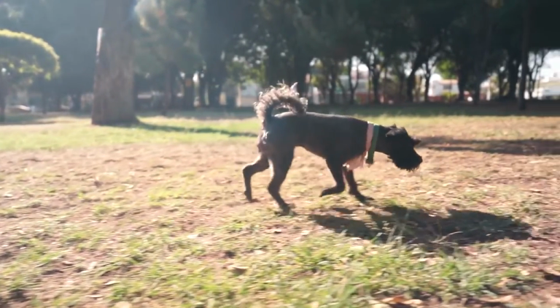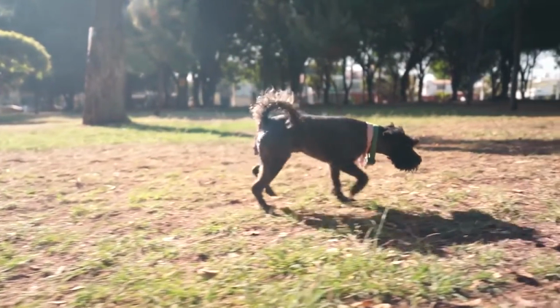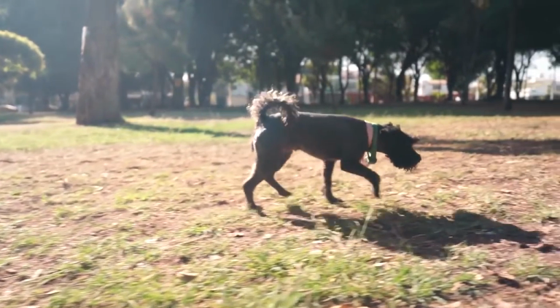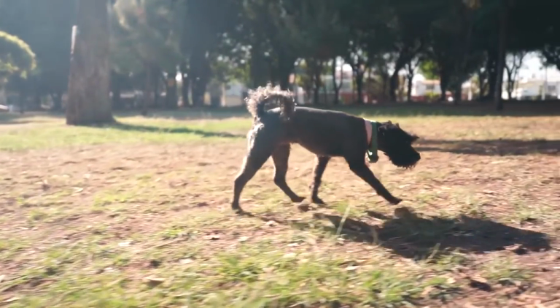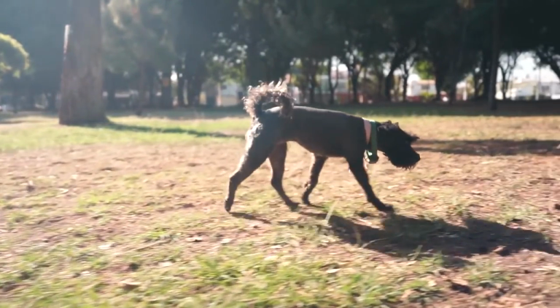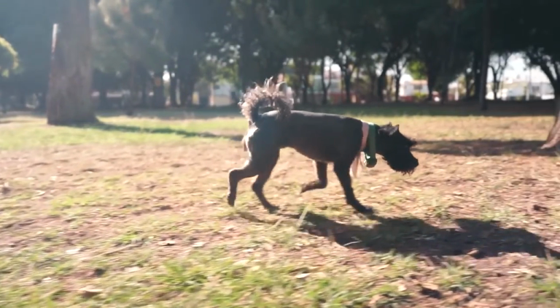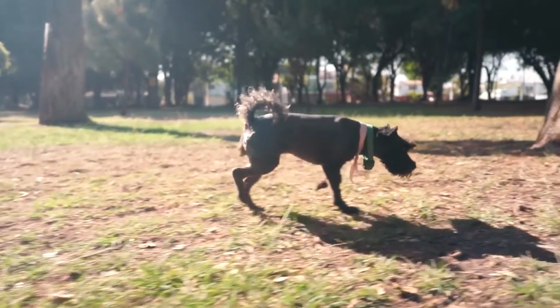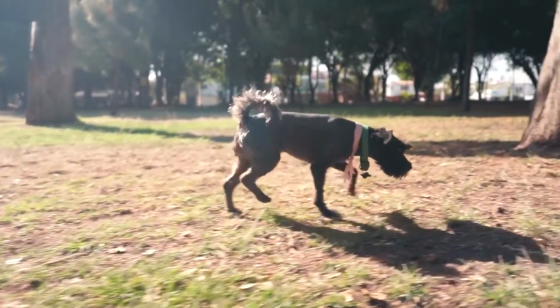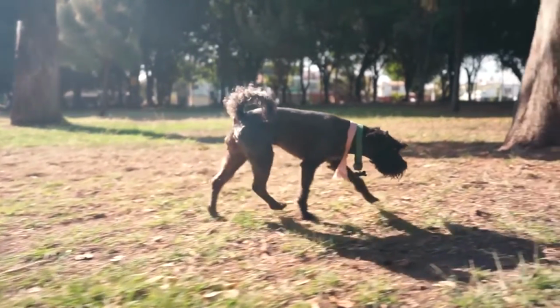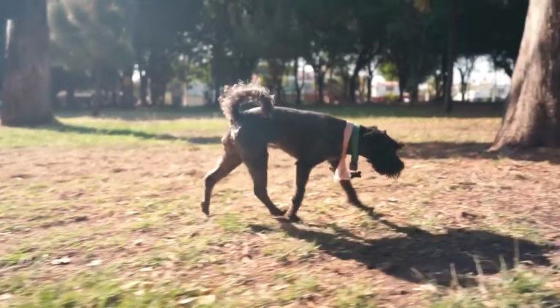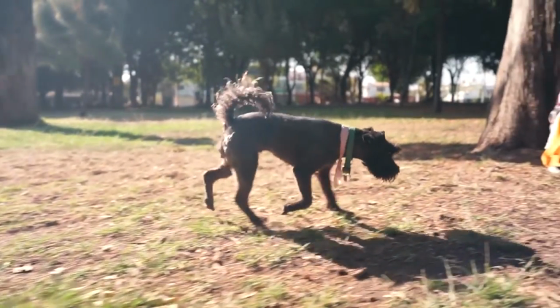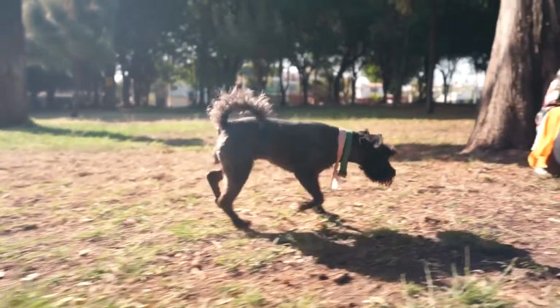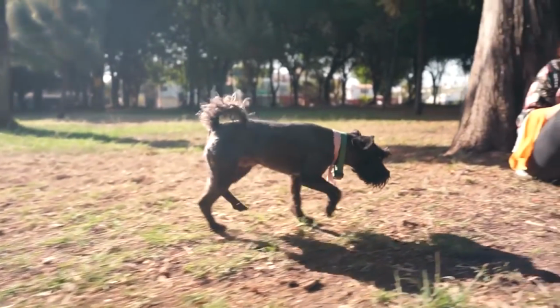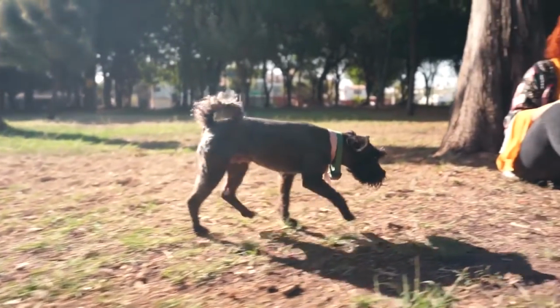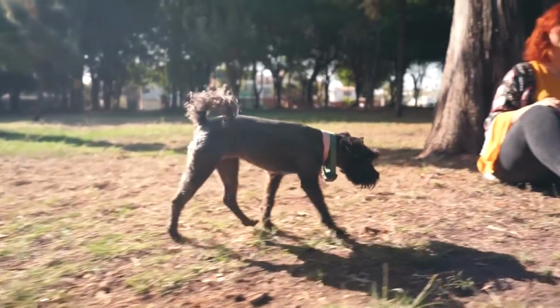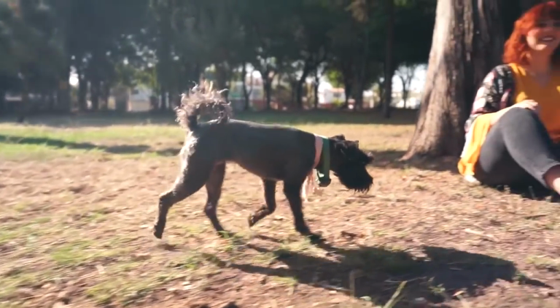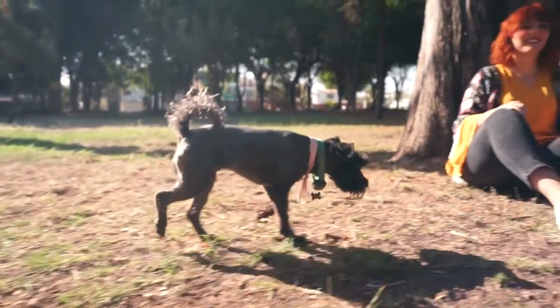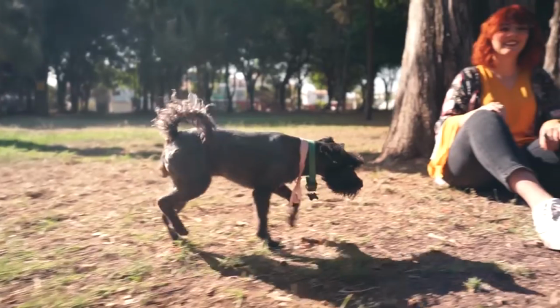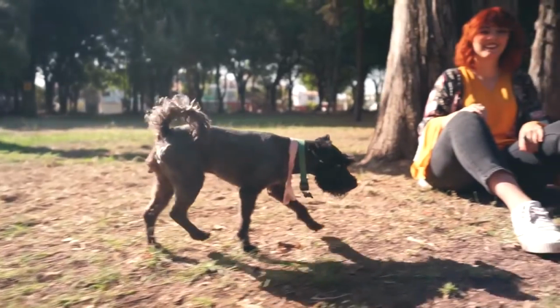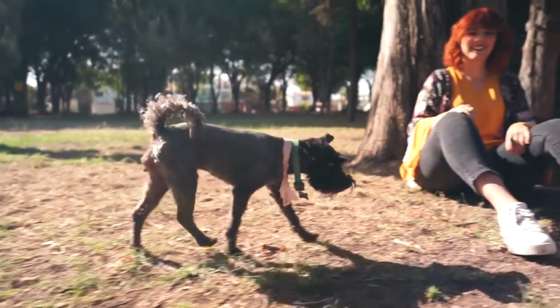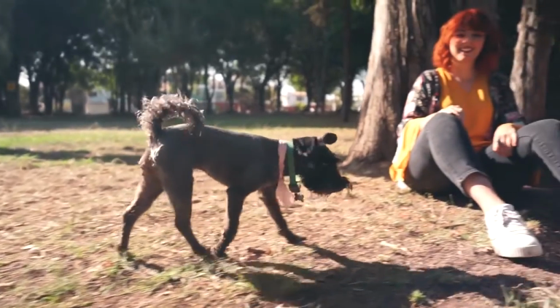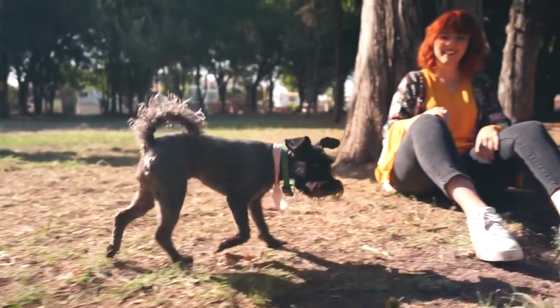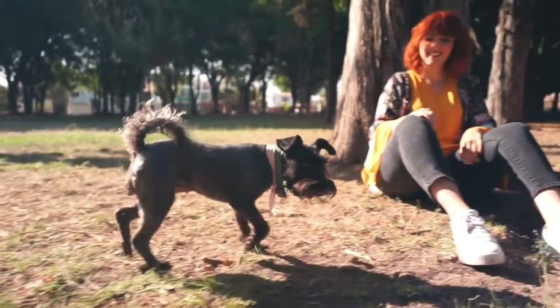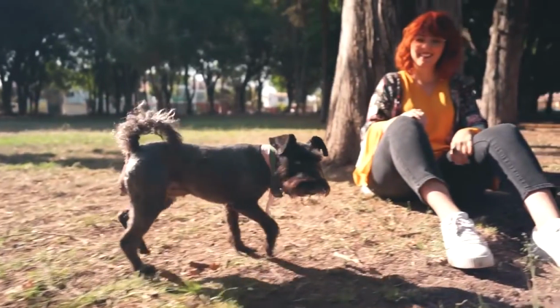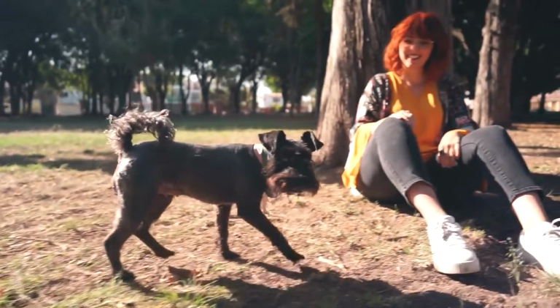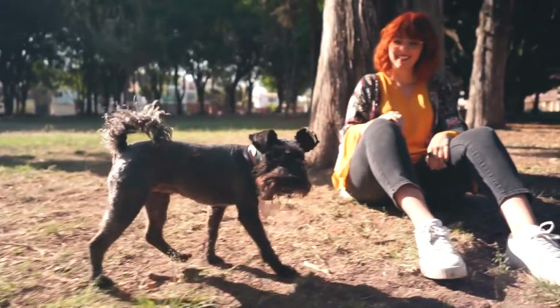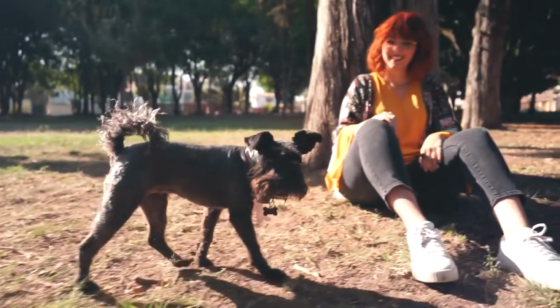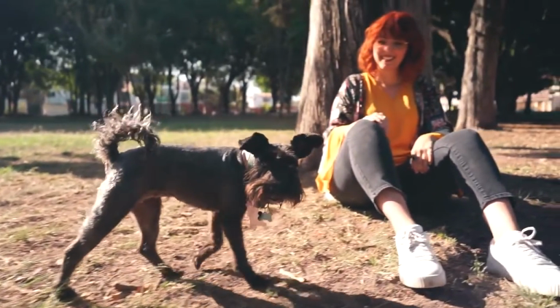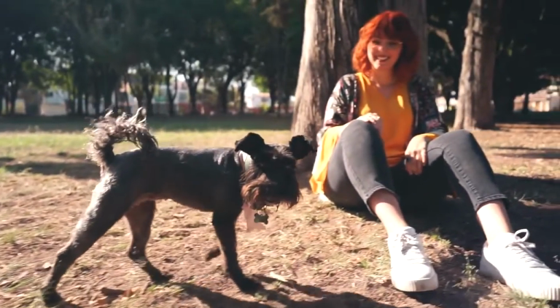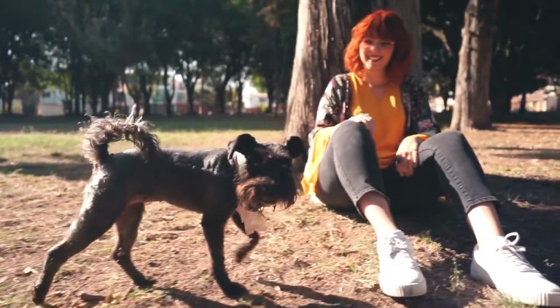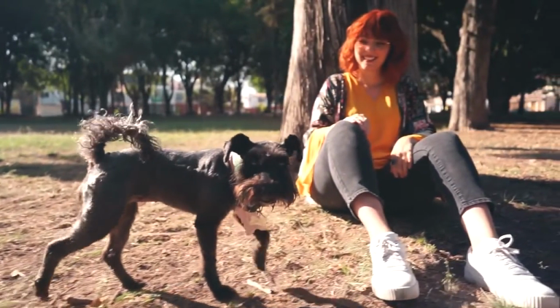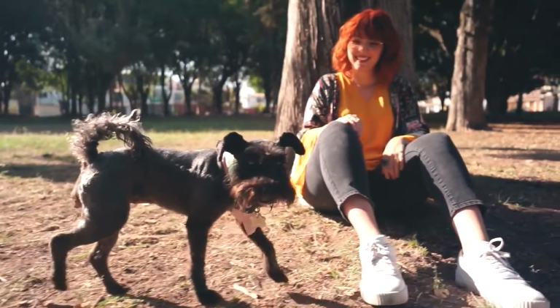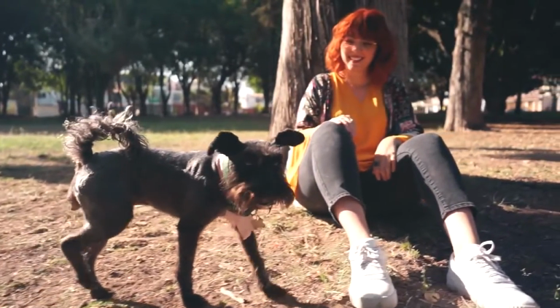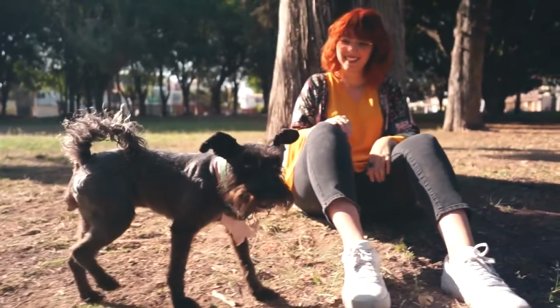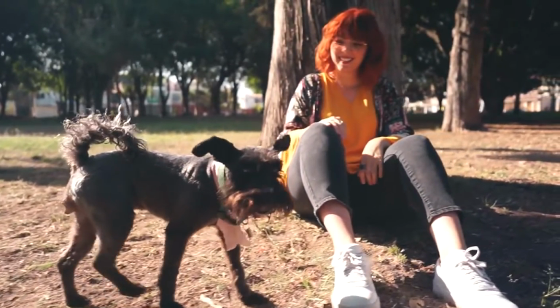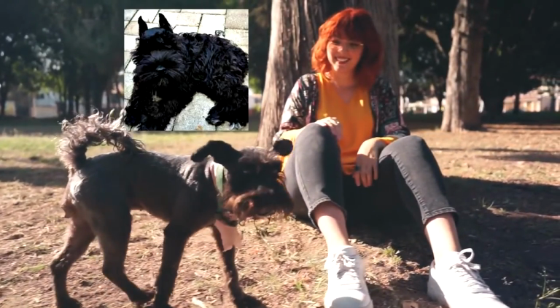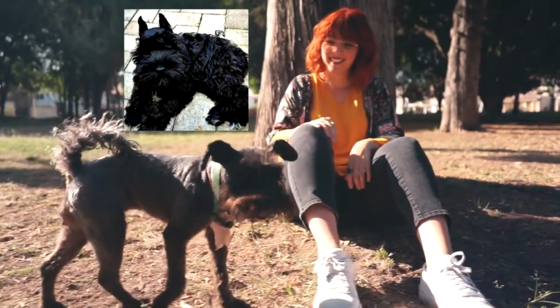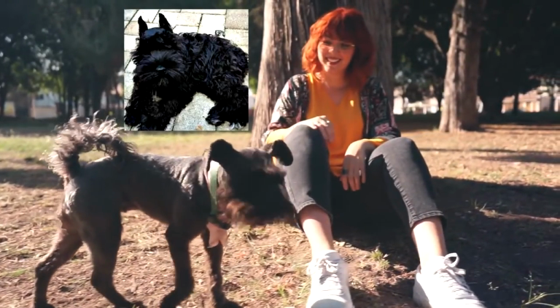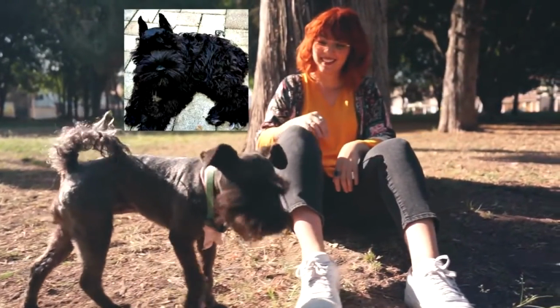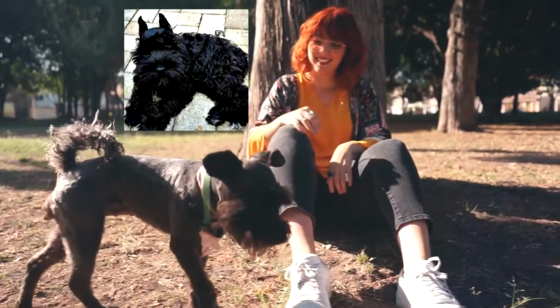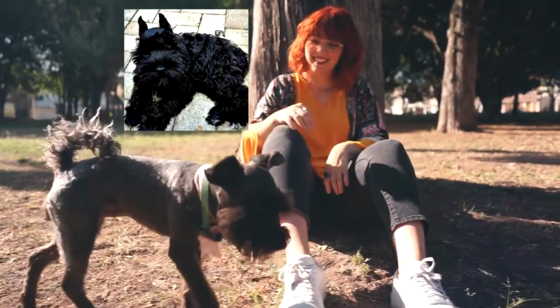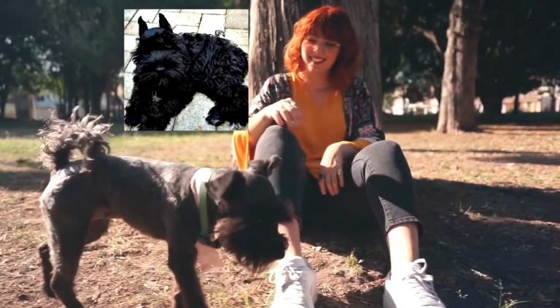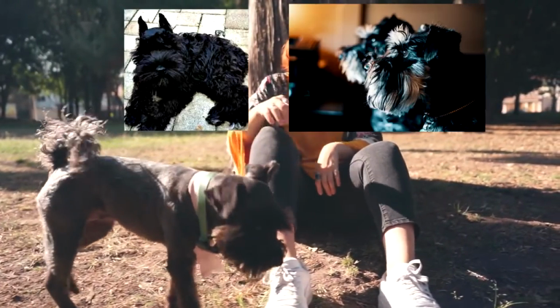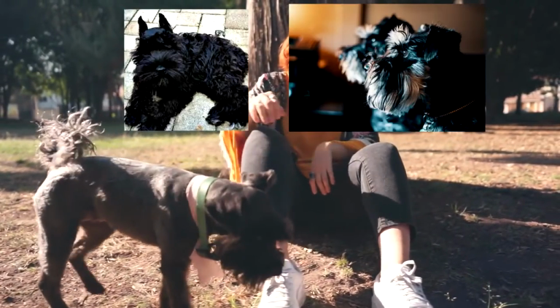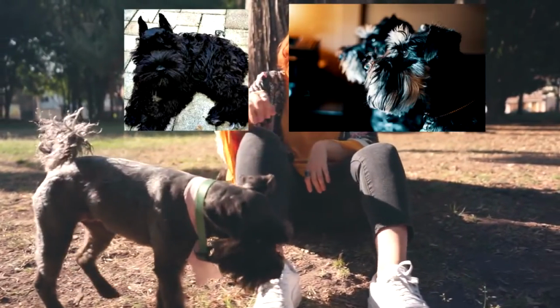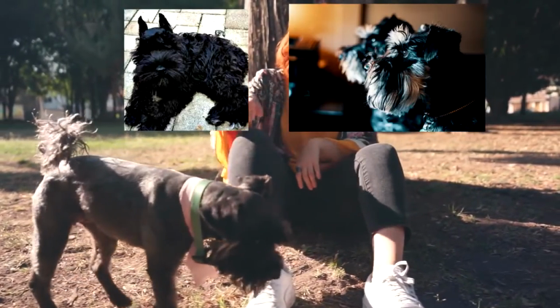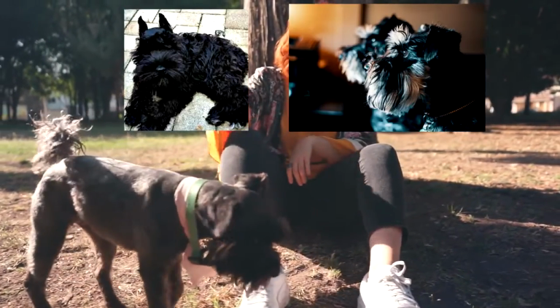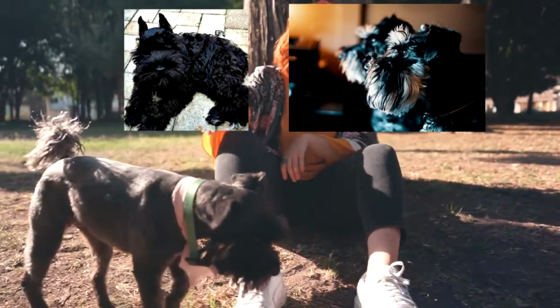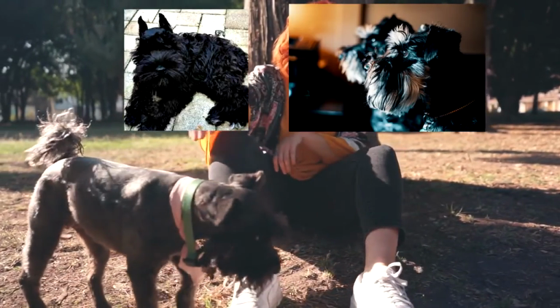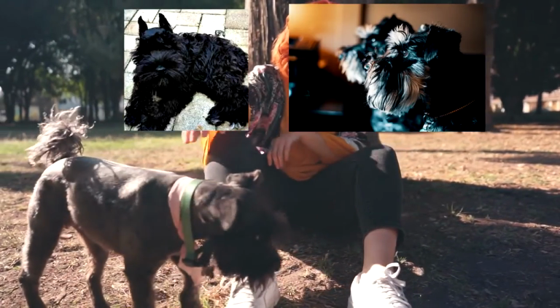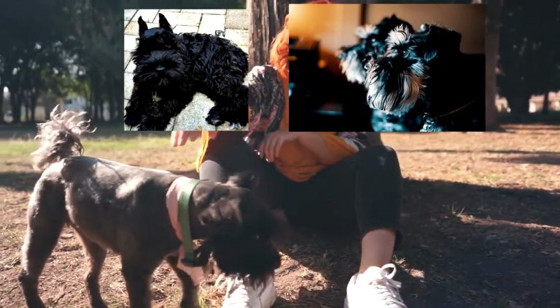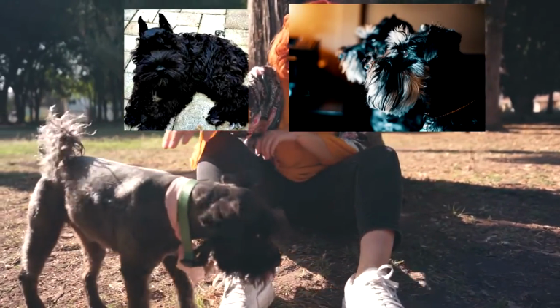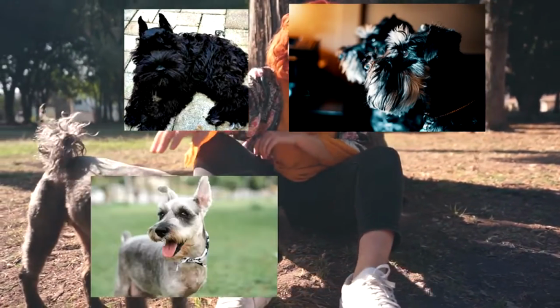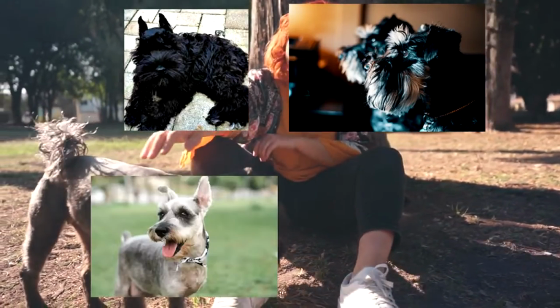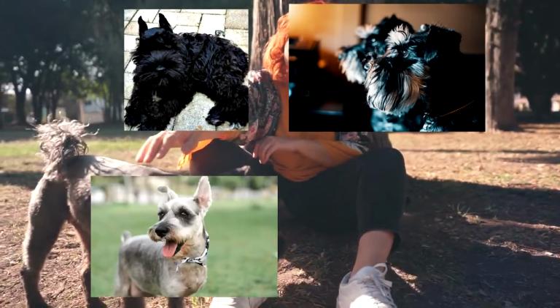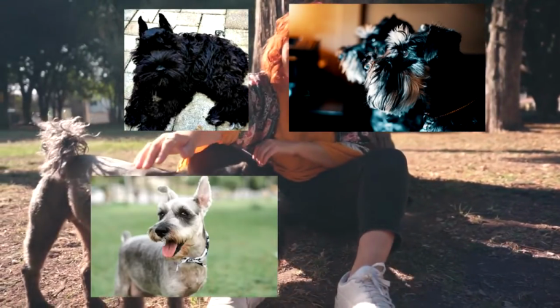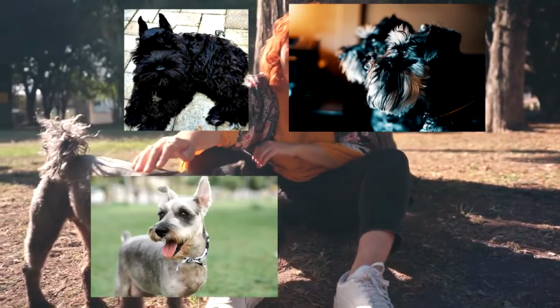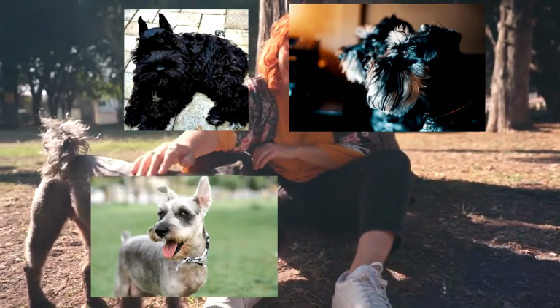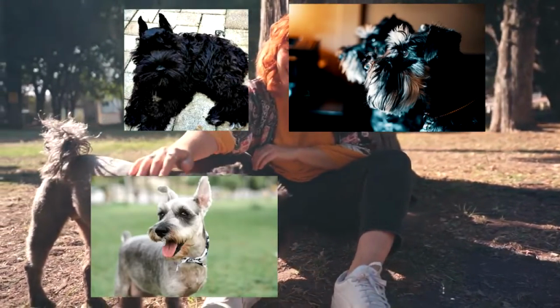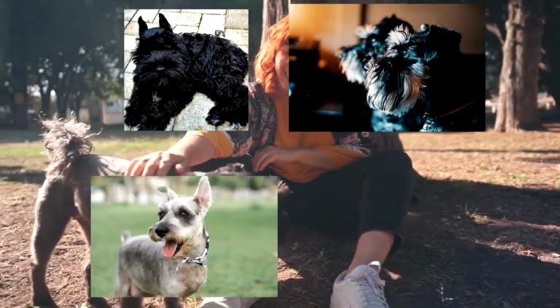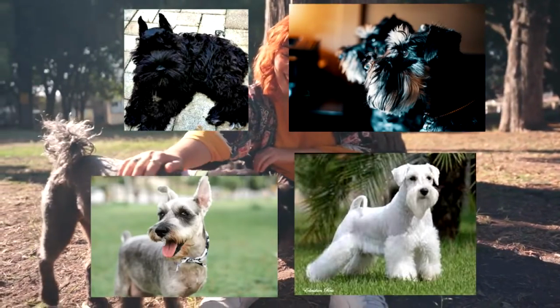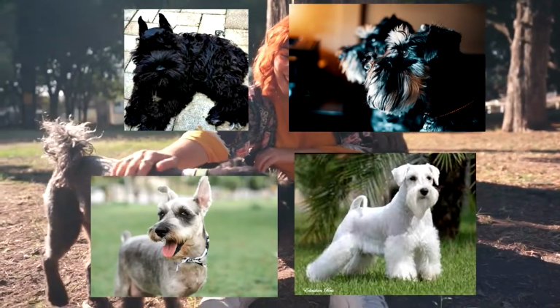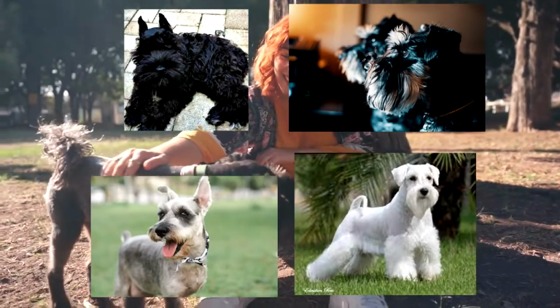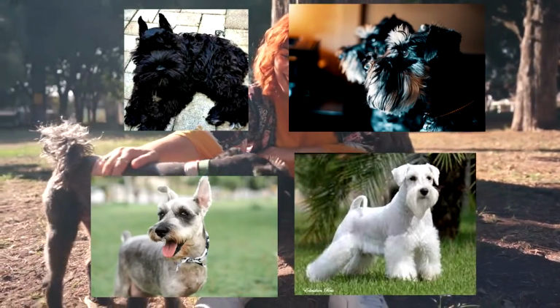Miniature Schnauzers are recognized in four colors internationally: solid black, black and silver, salt and pepper, and white.